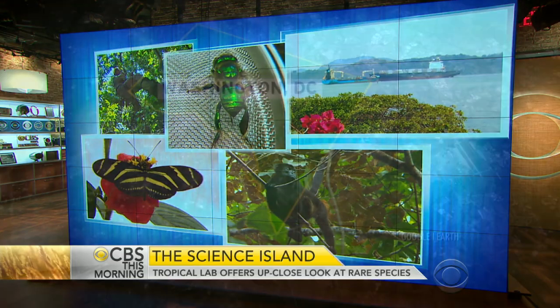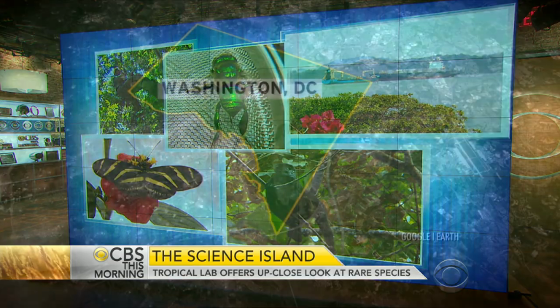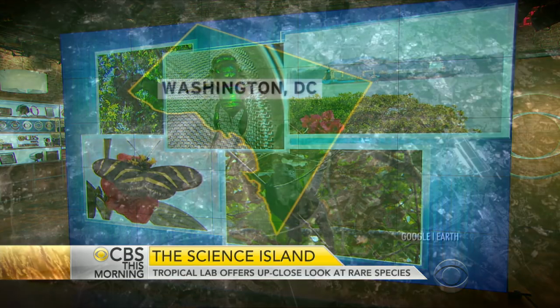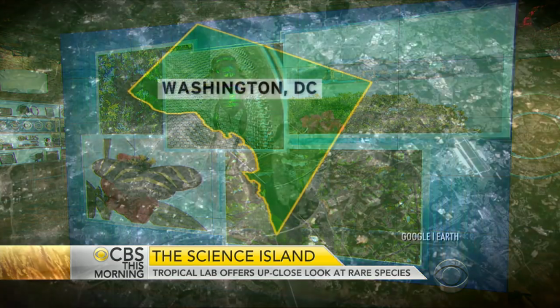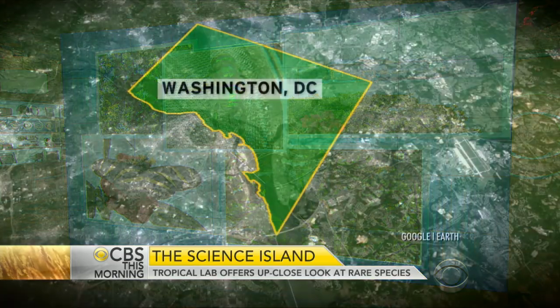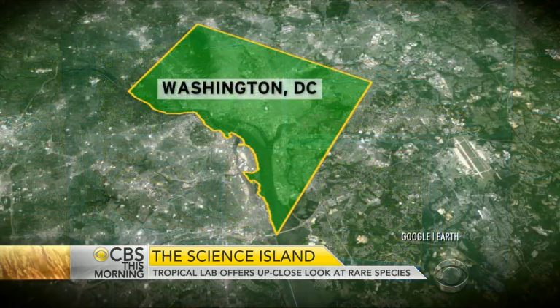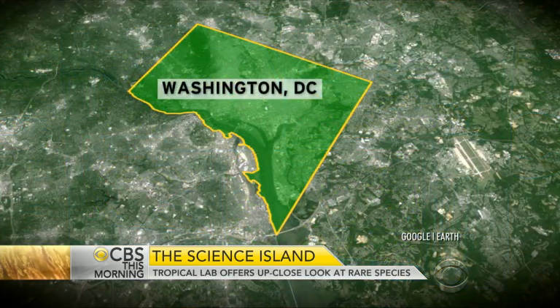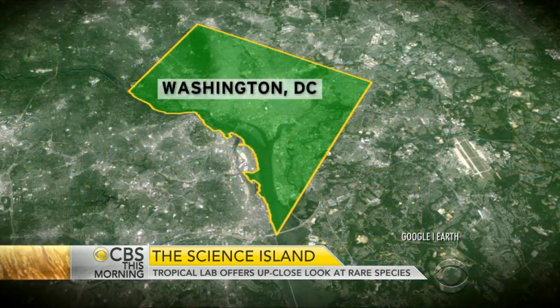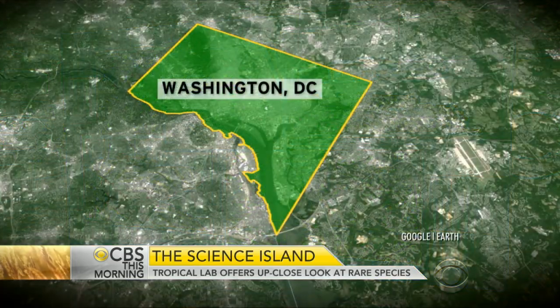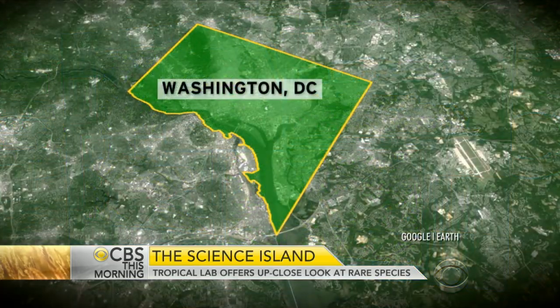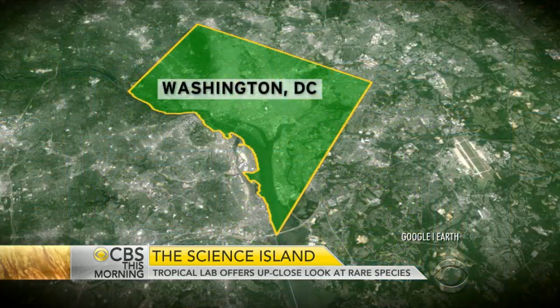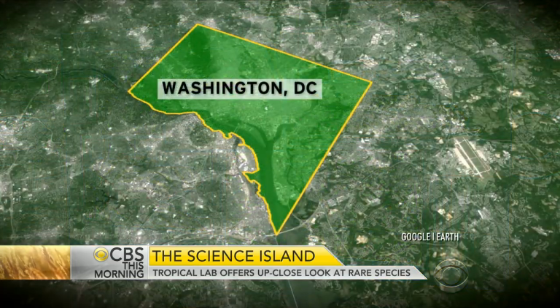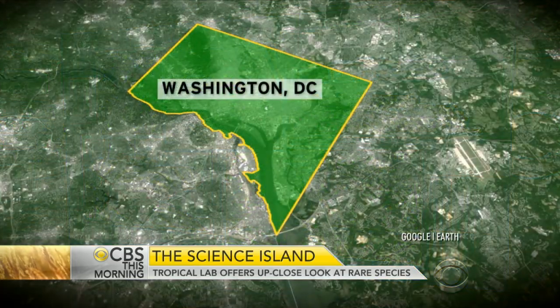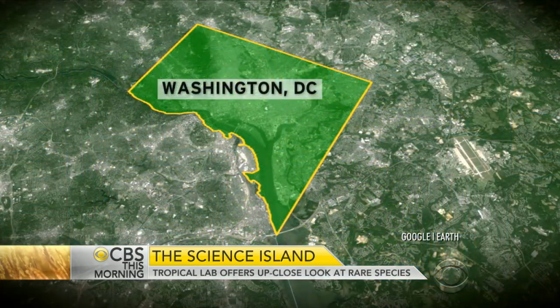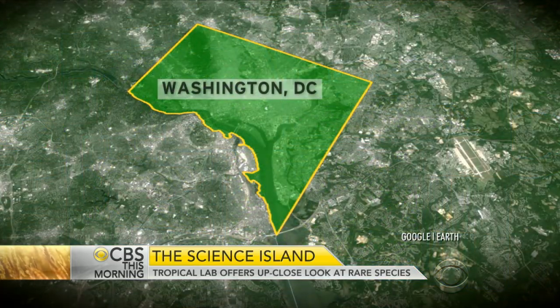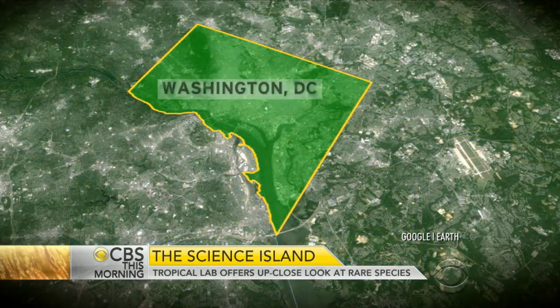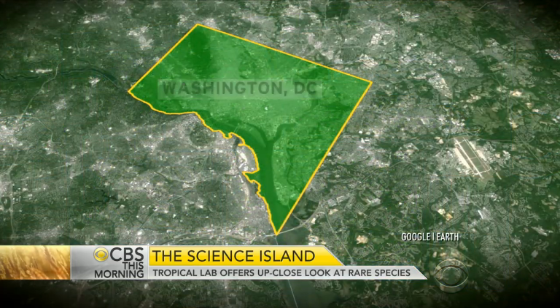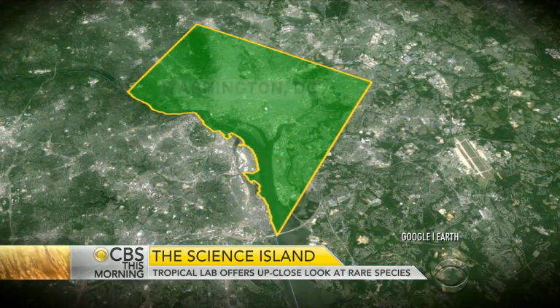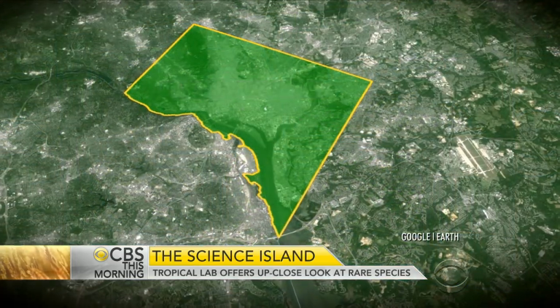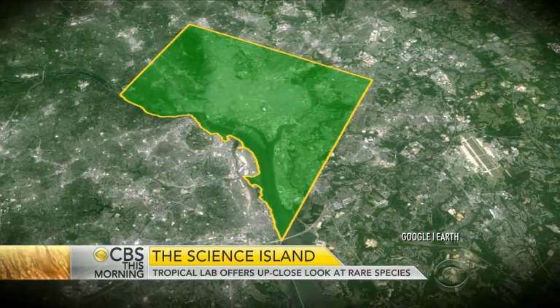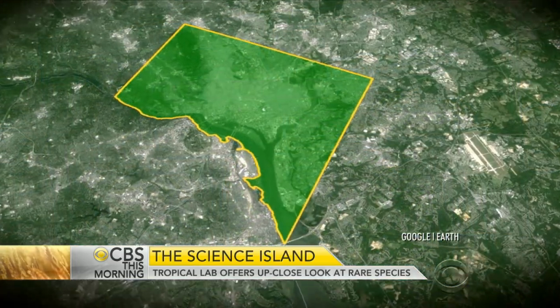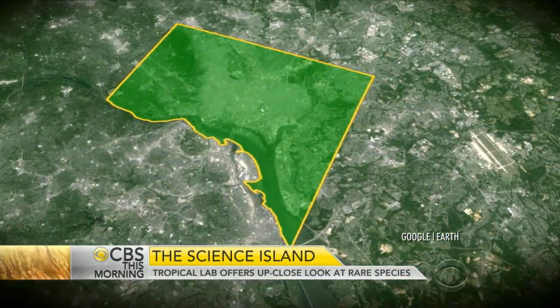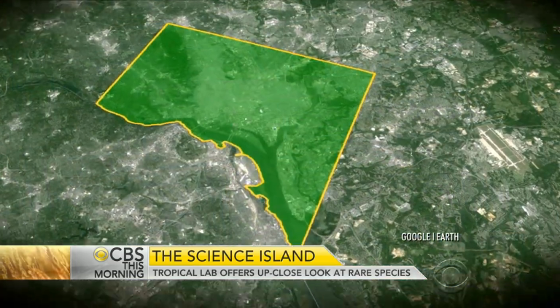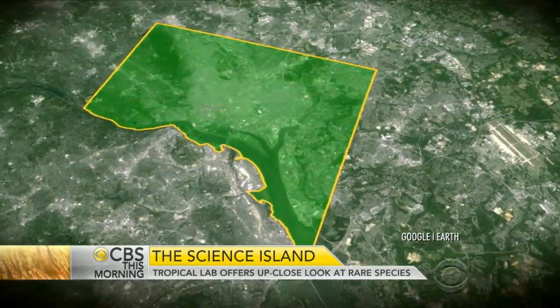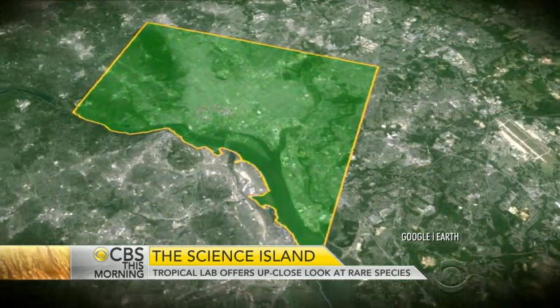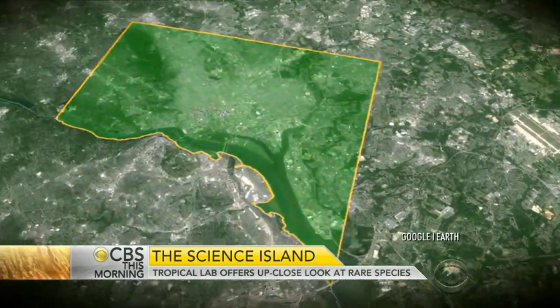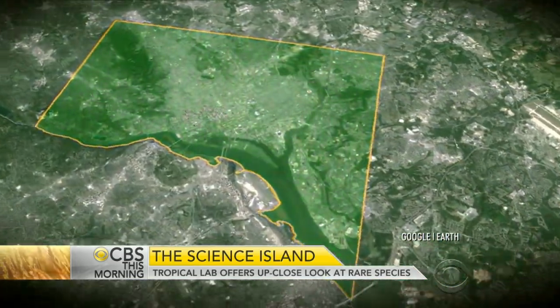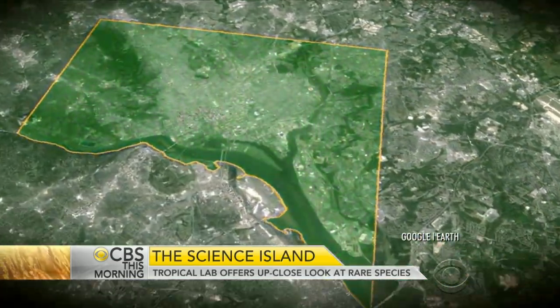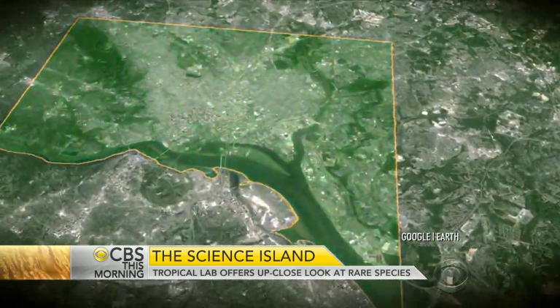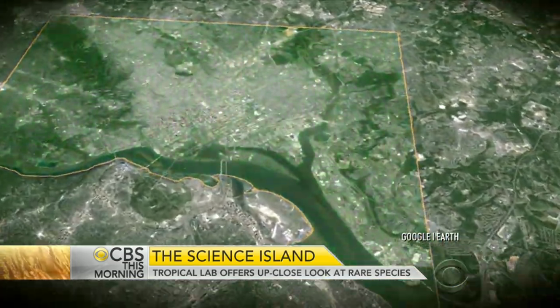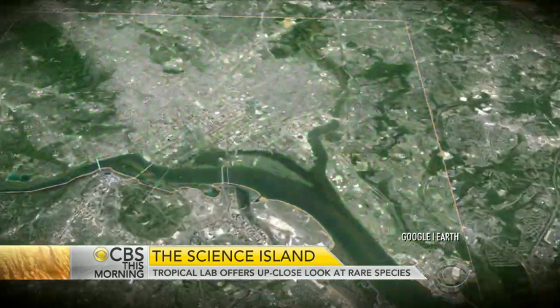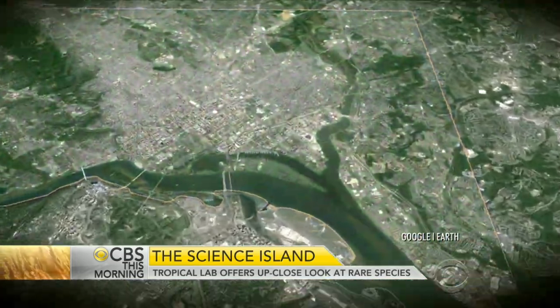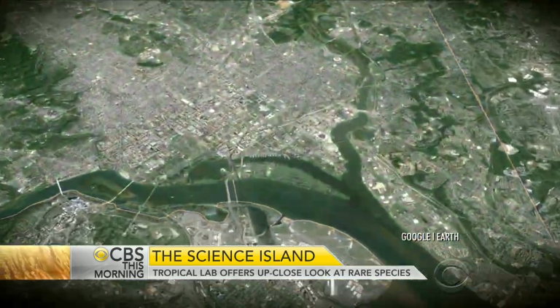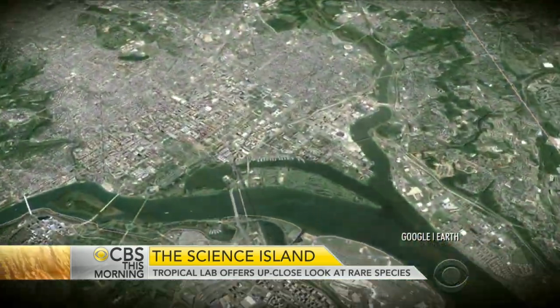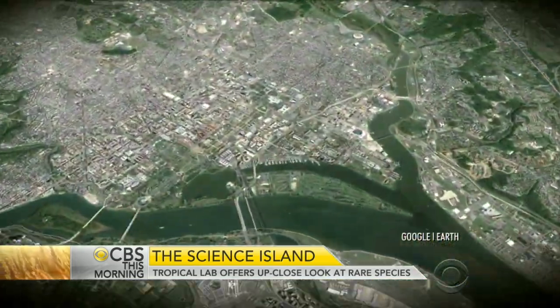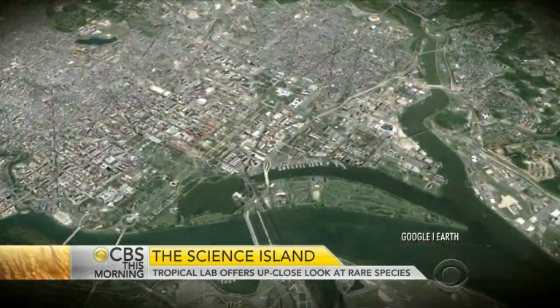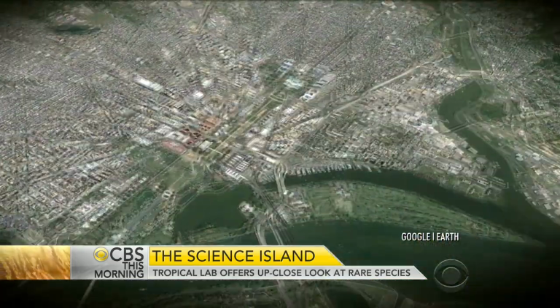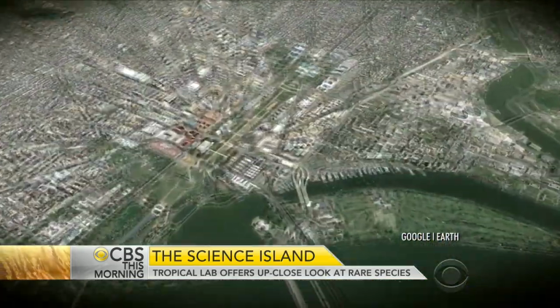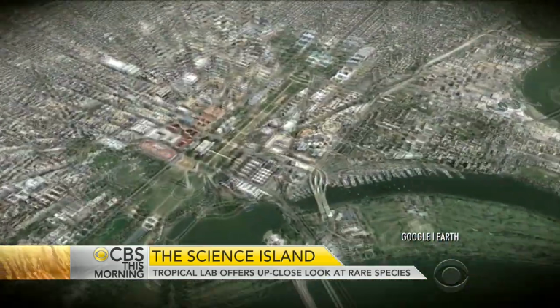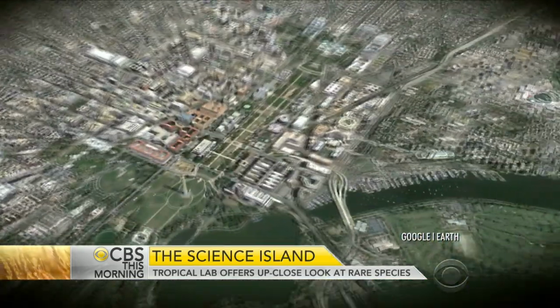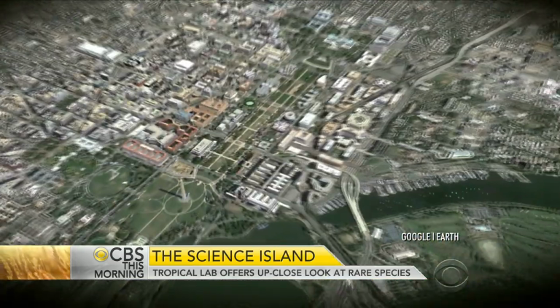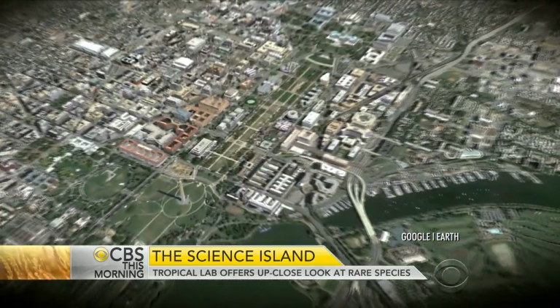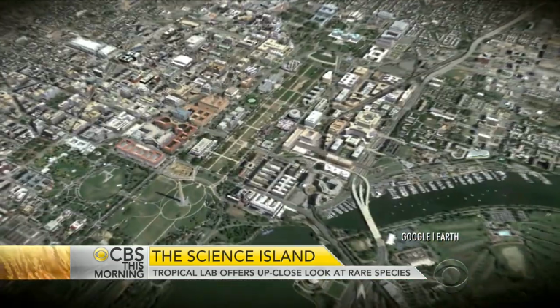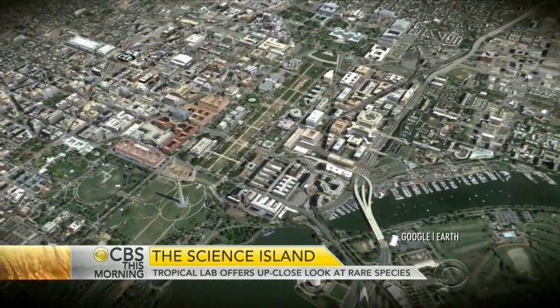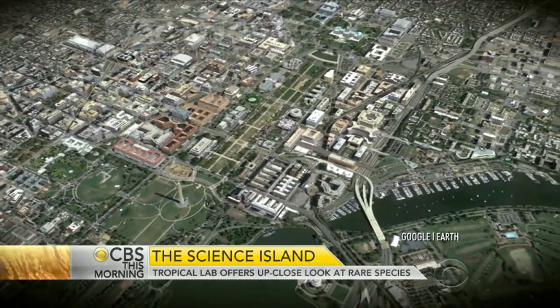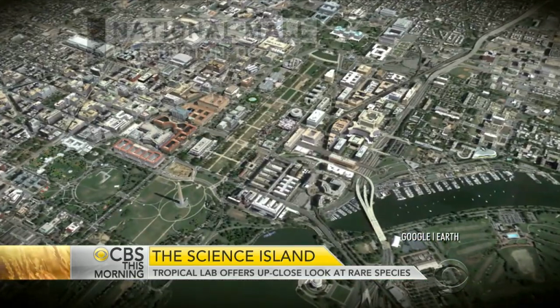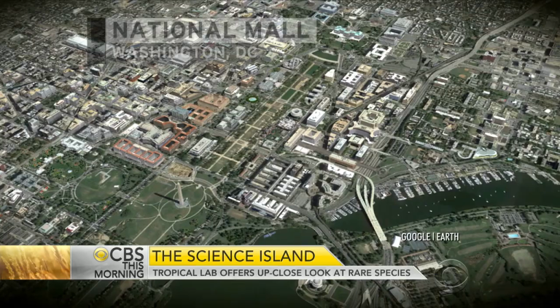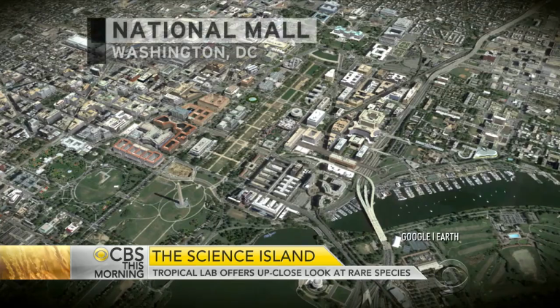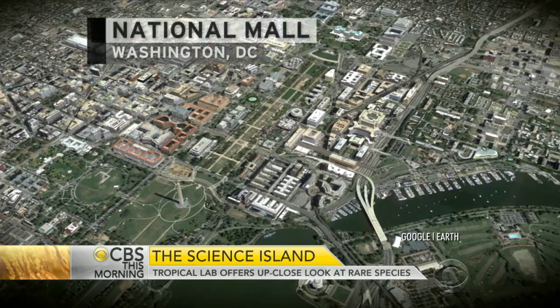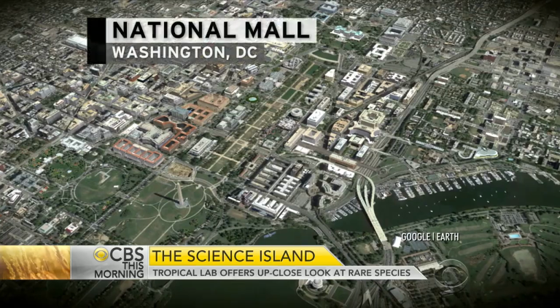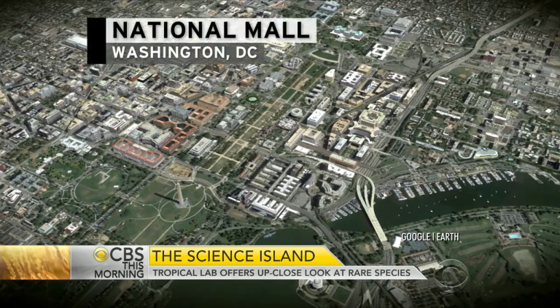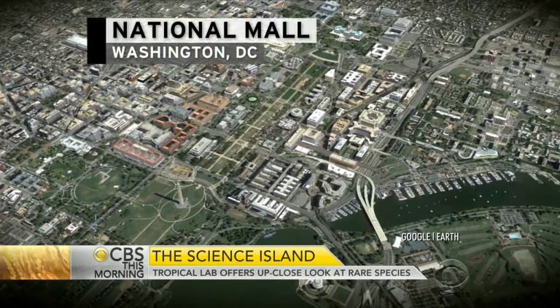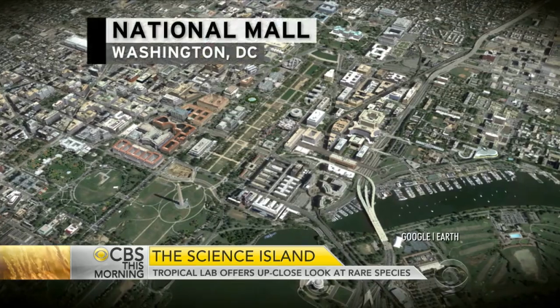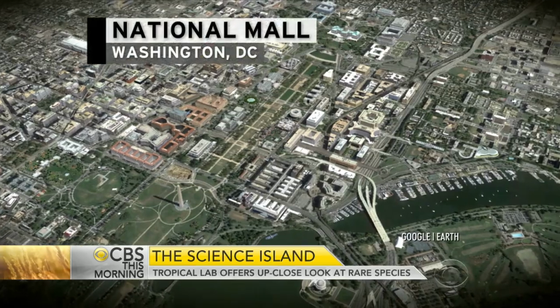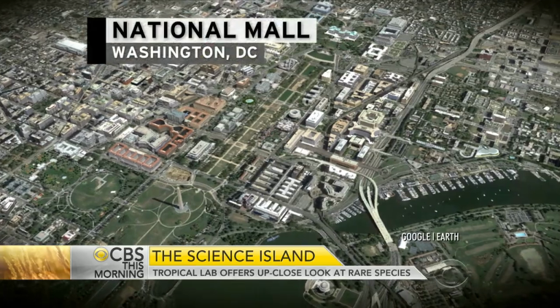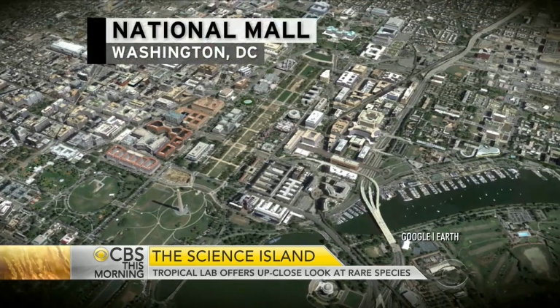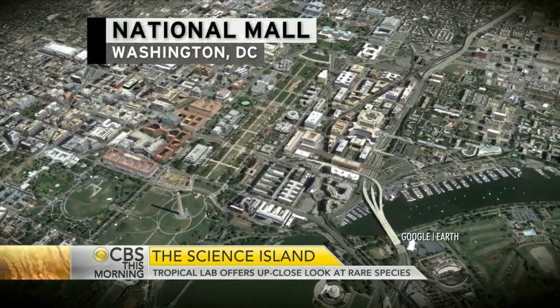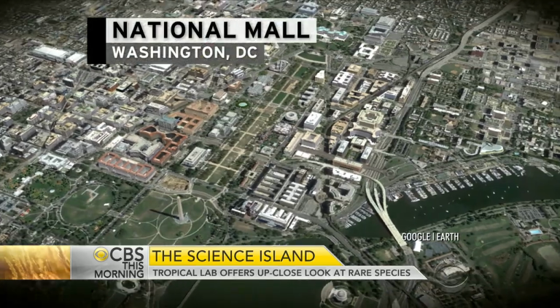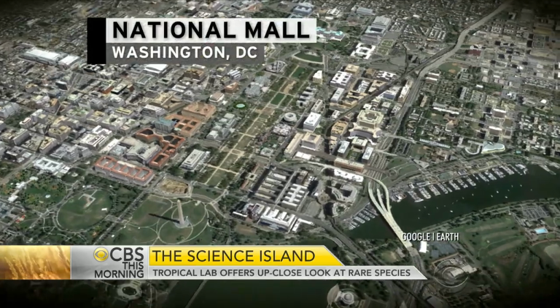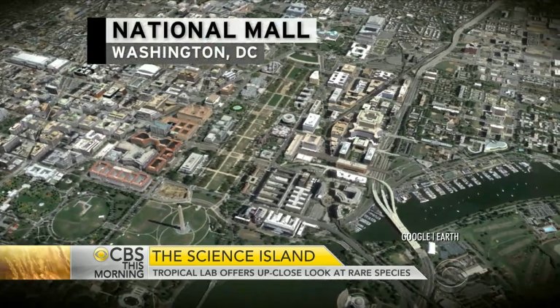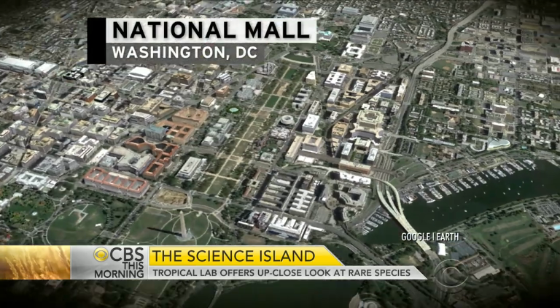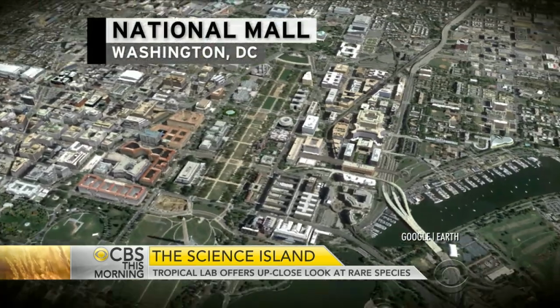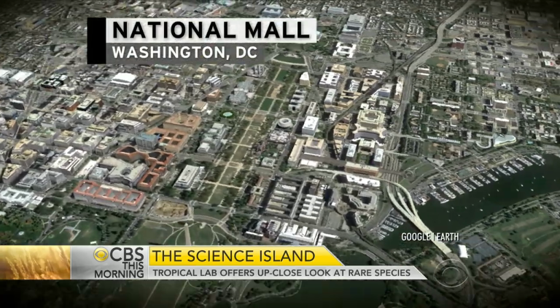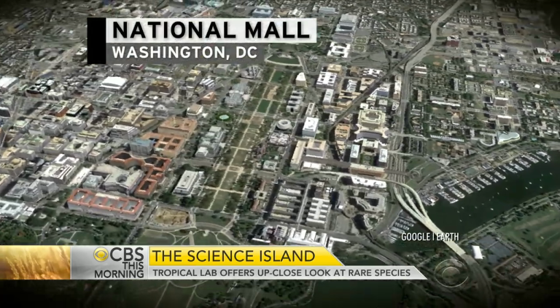Major Garrett is at the Smithsonian's Vogel Rose Garden in Washington. He got a firsthand look at one of its most prized collections far from home.